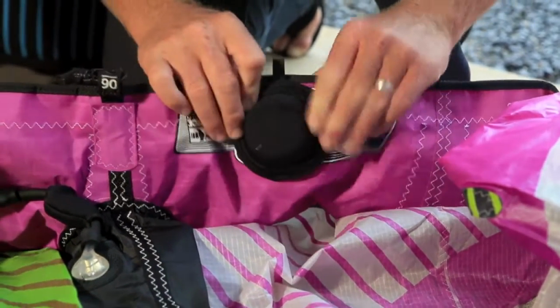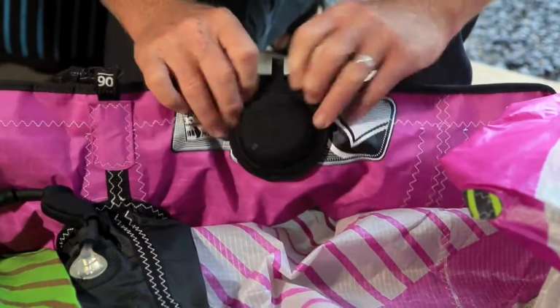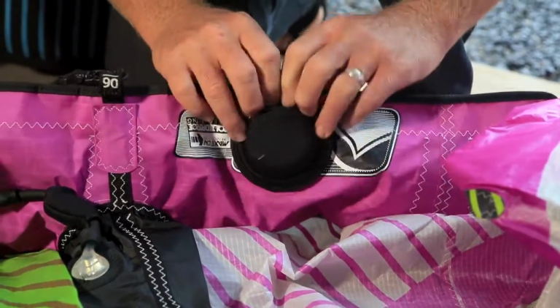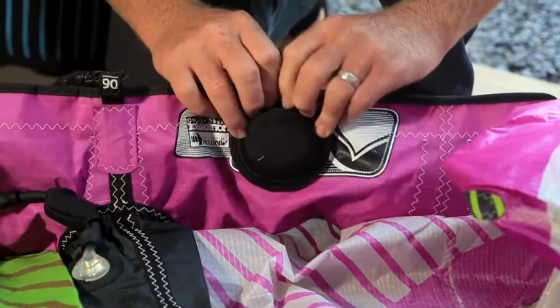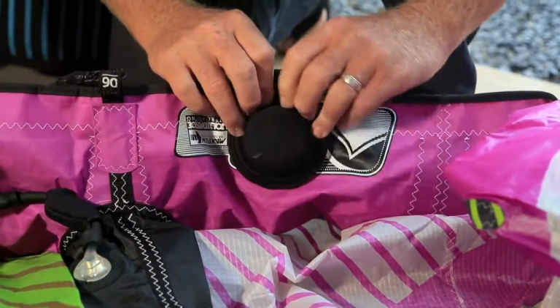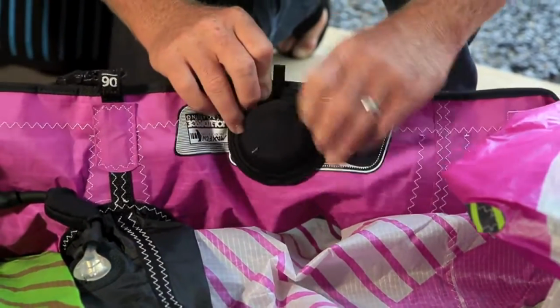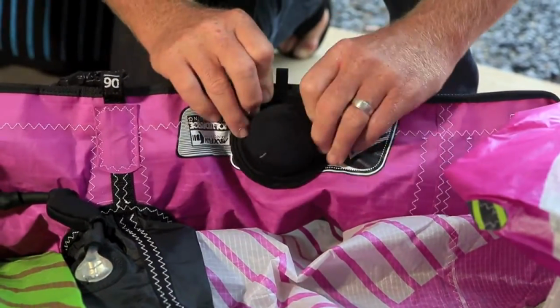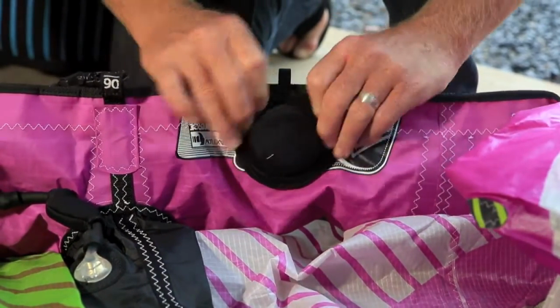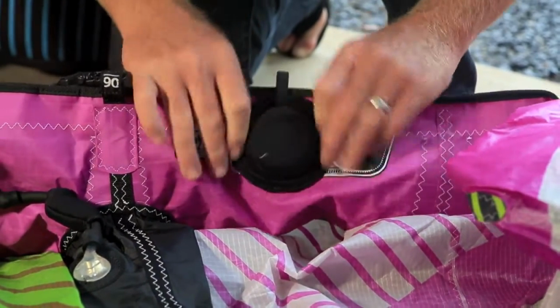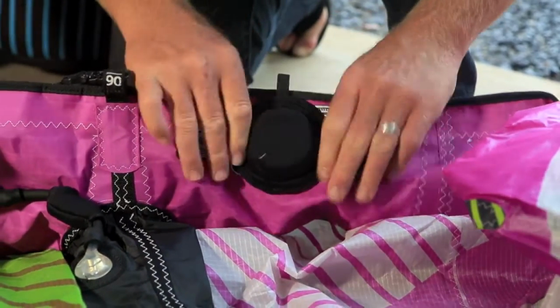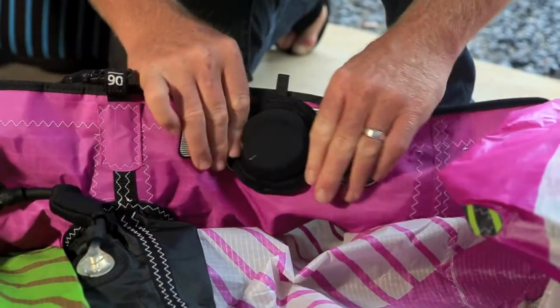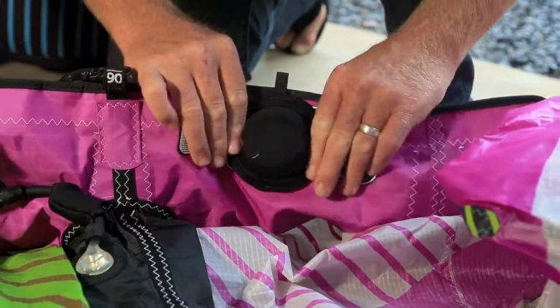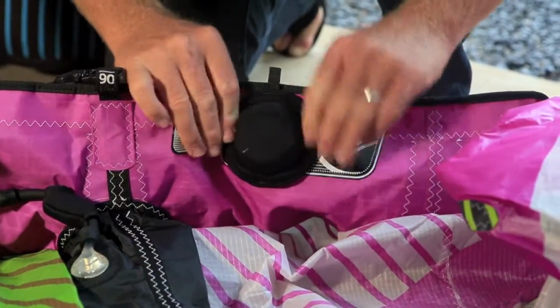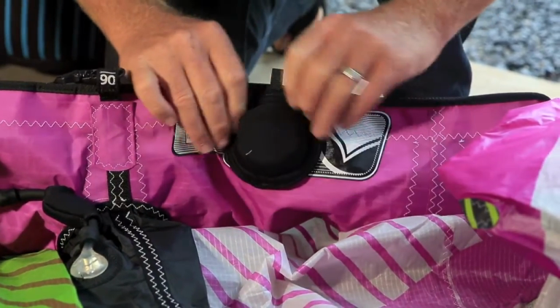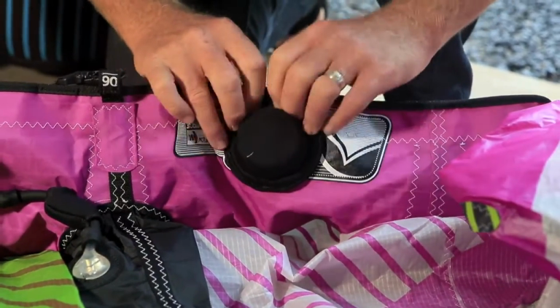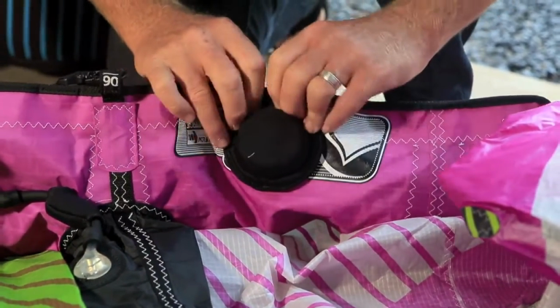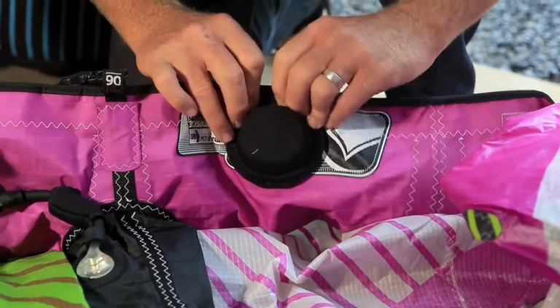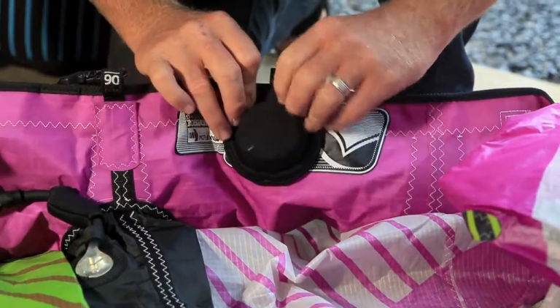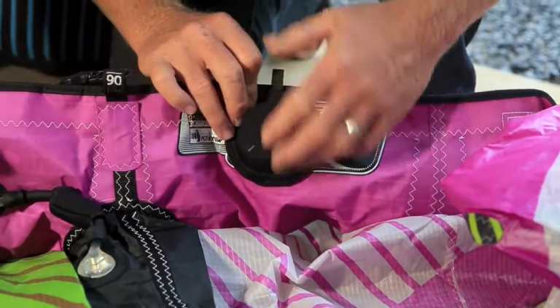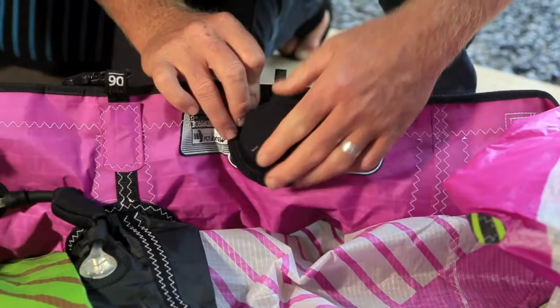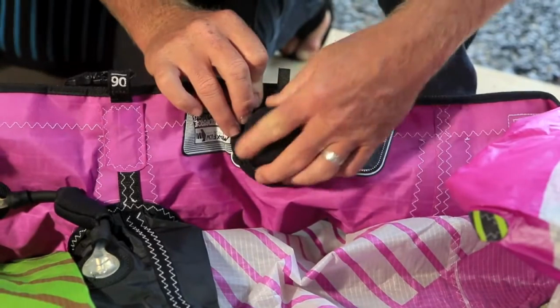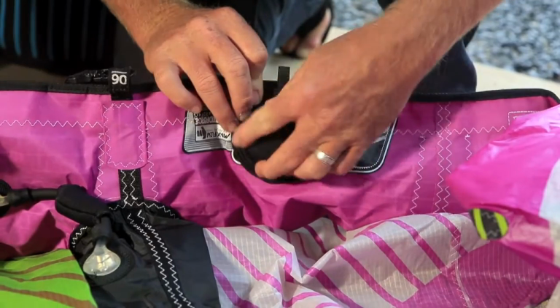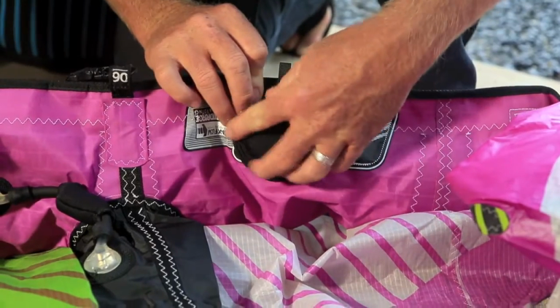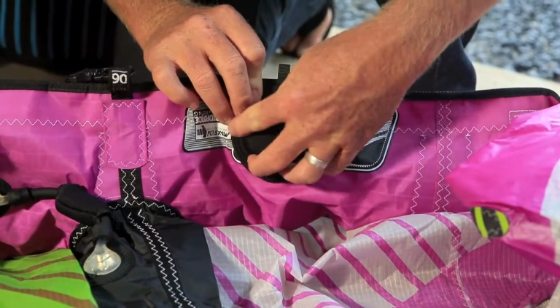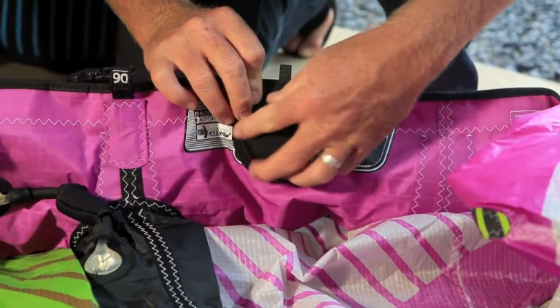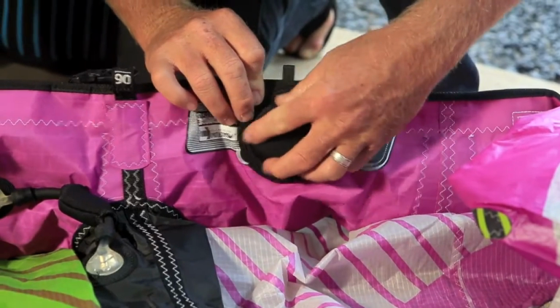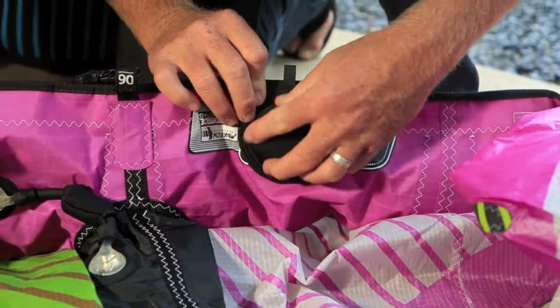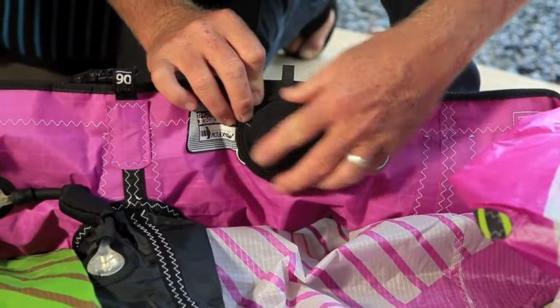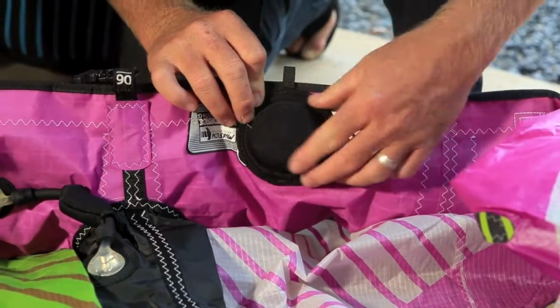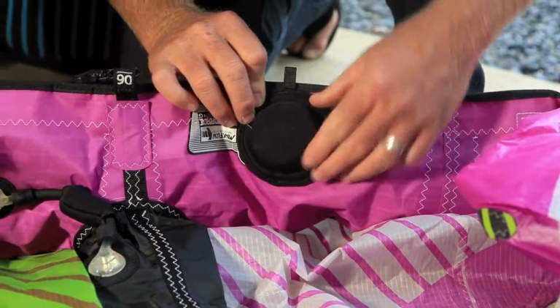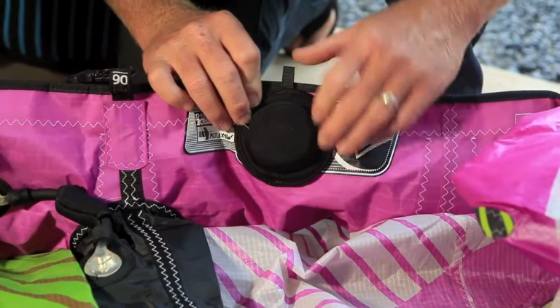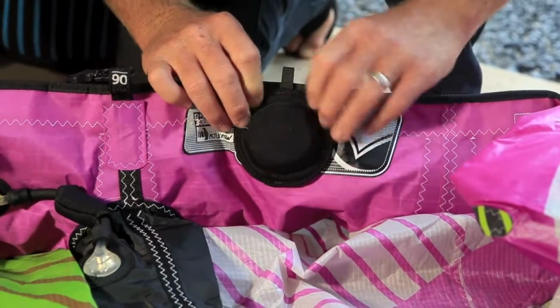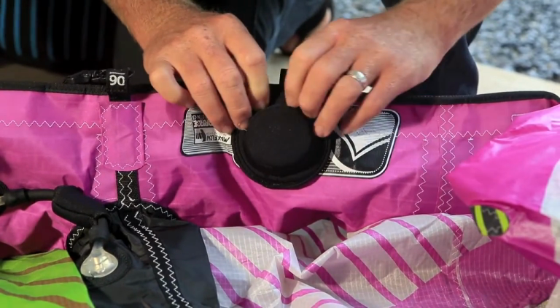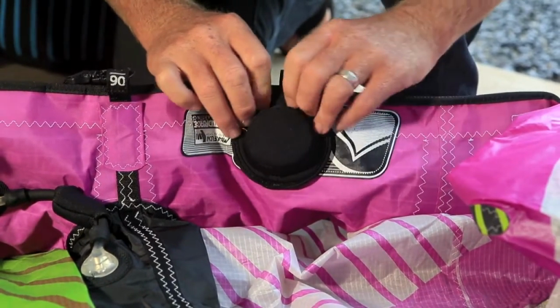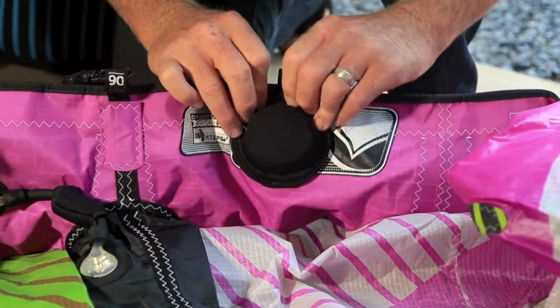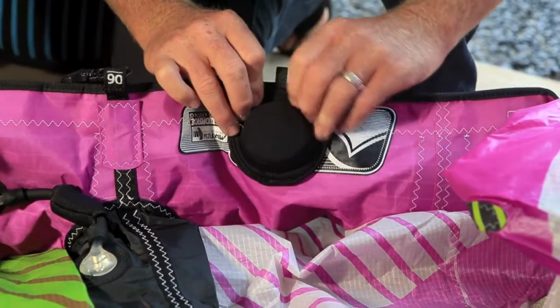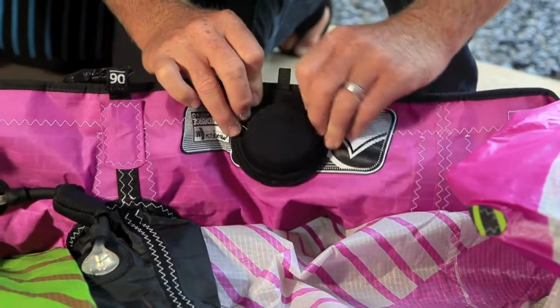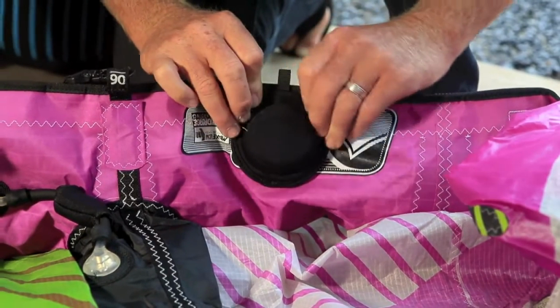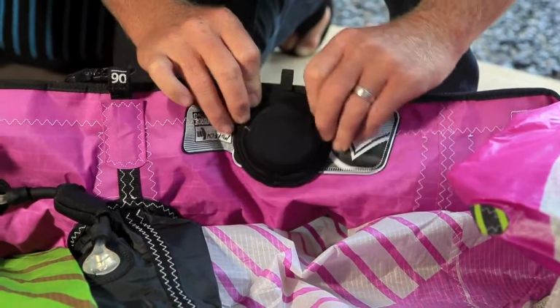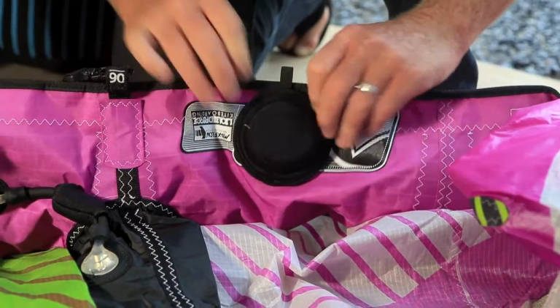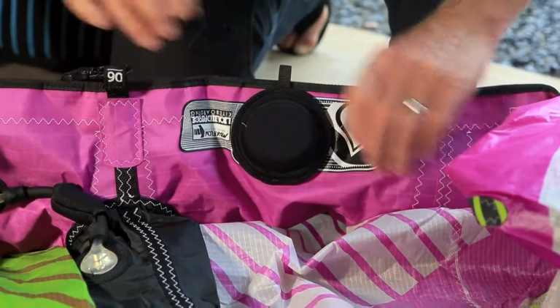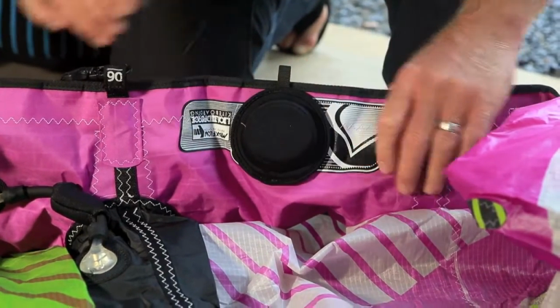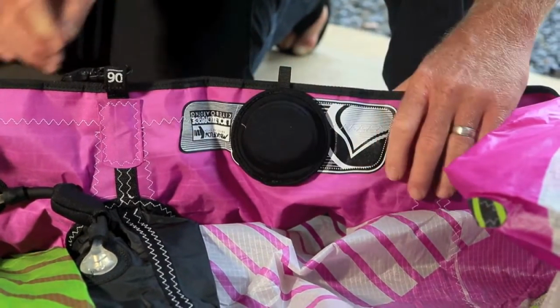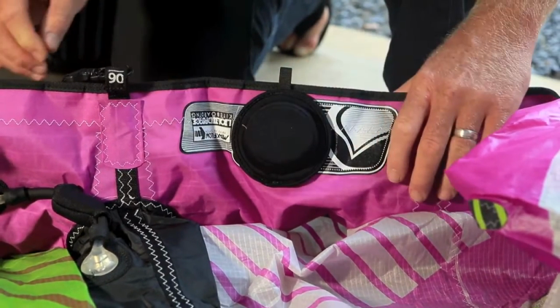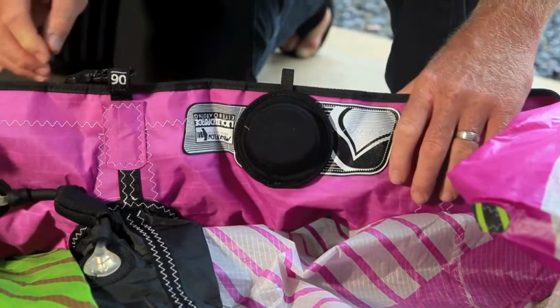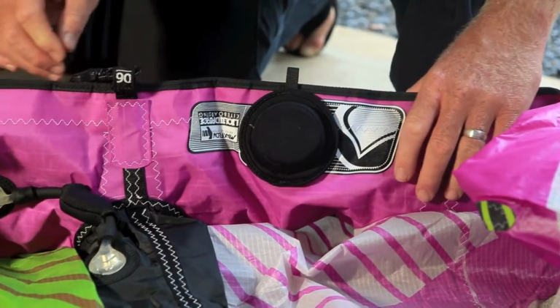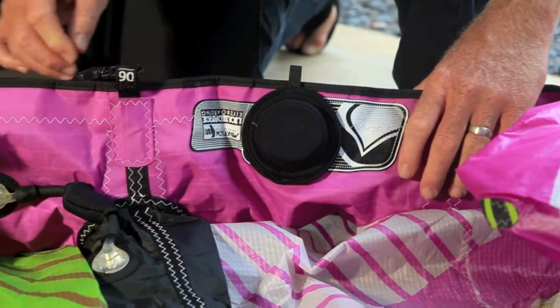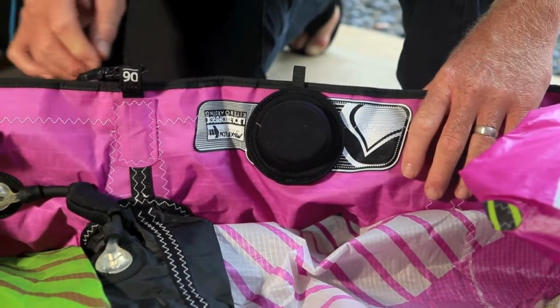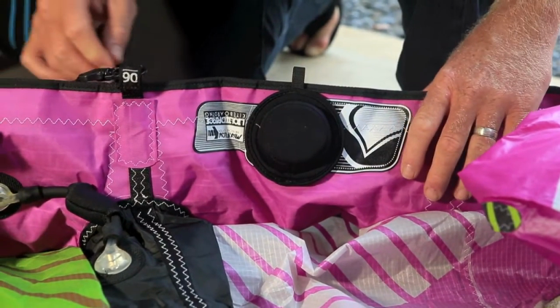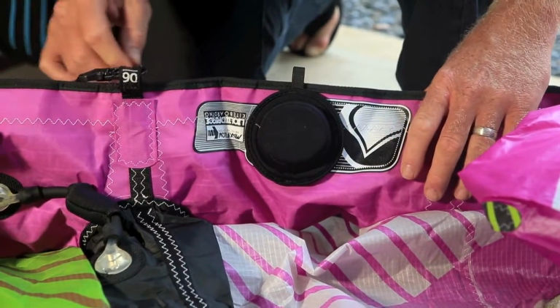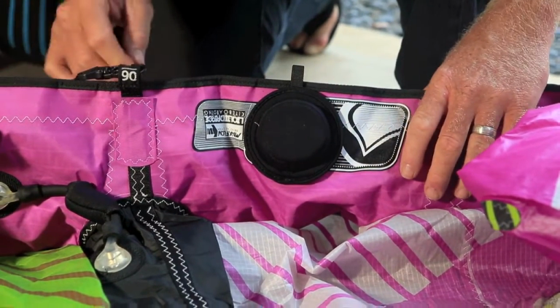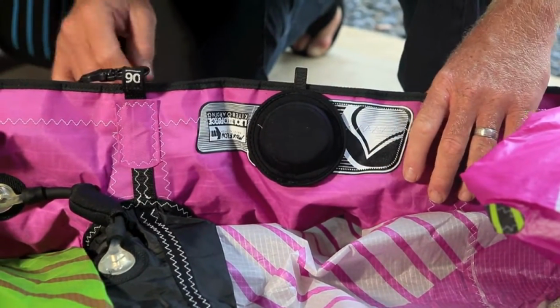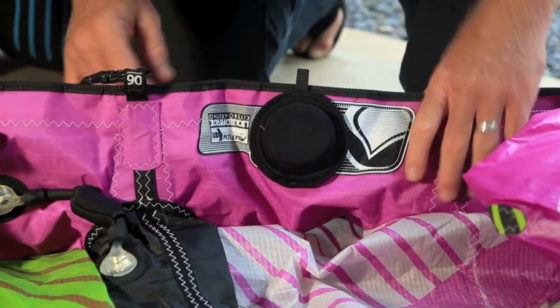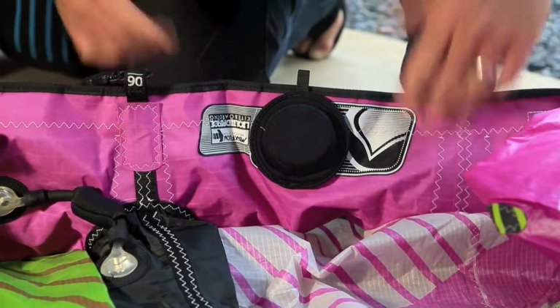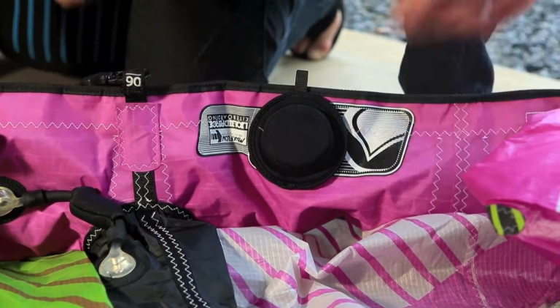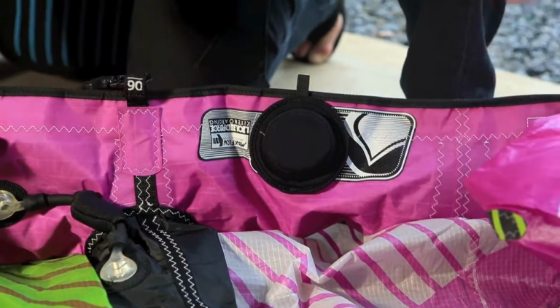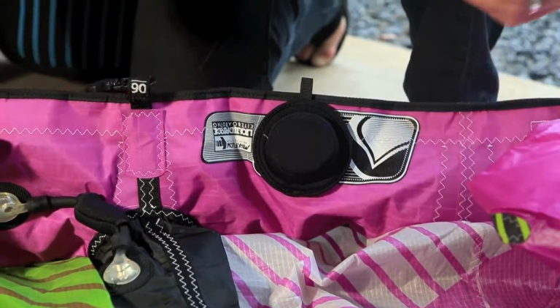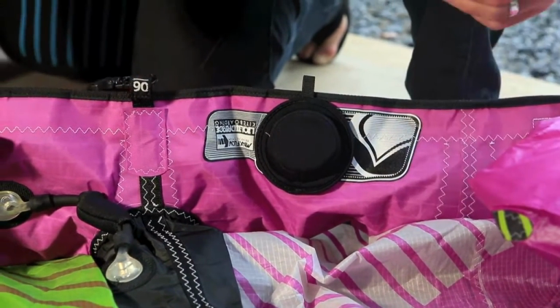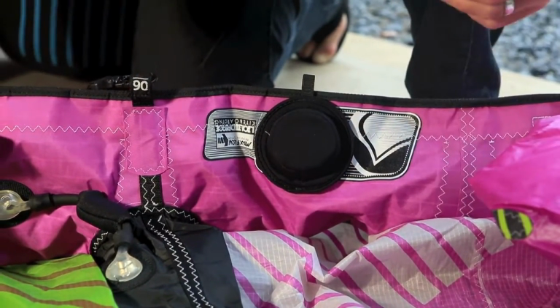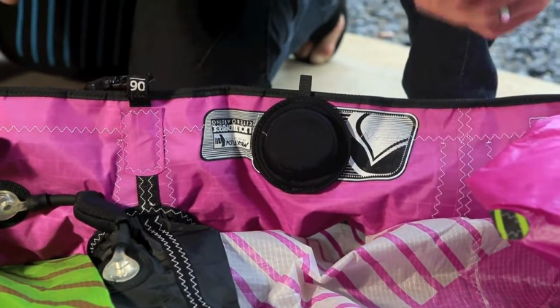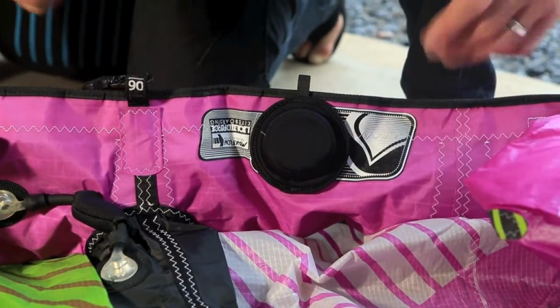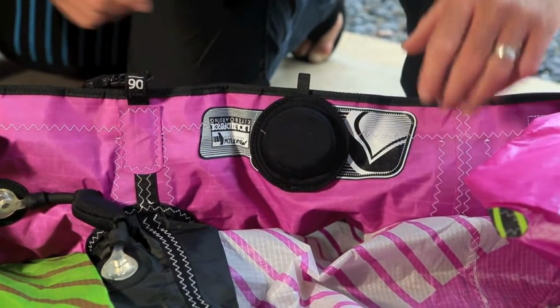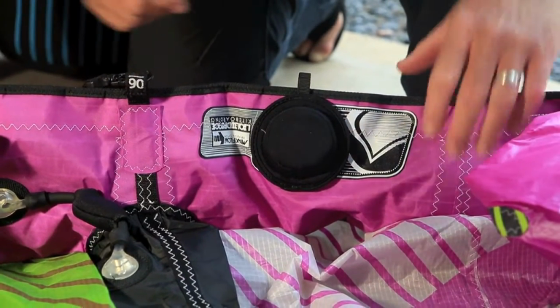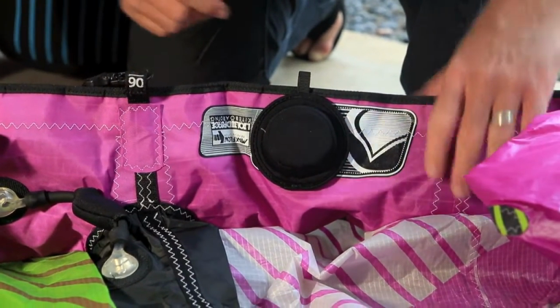Reposition your neoprene safety cap on the outside, and you're ready to go kiteboarding.